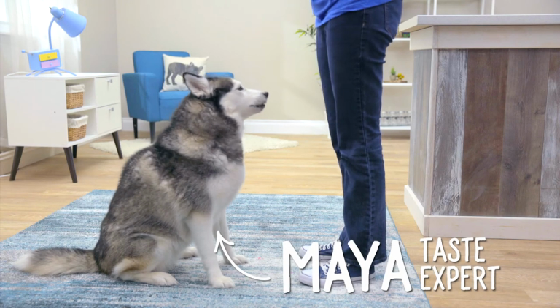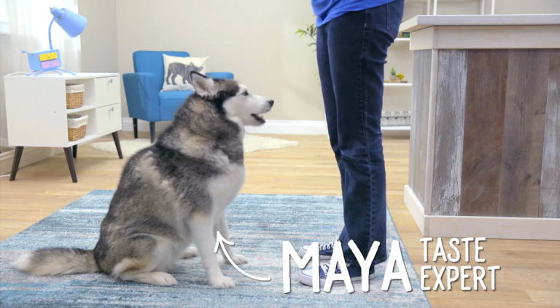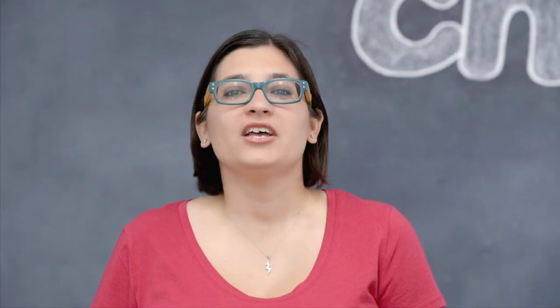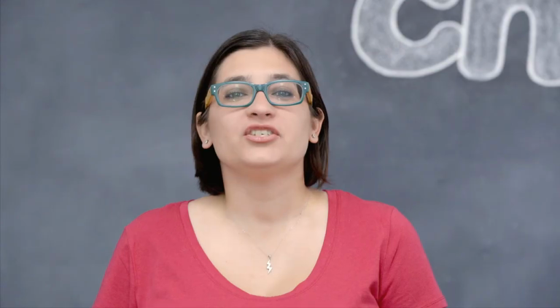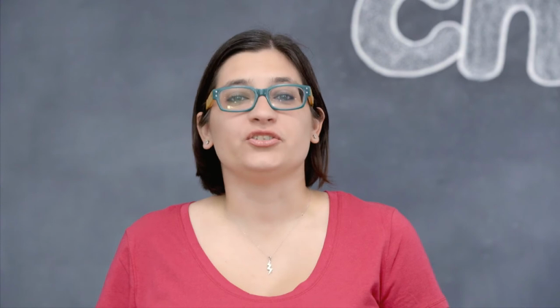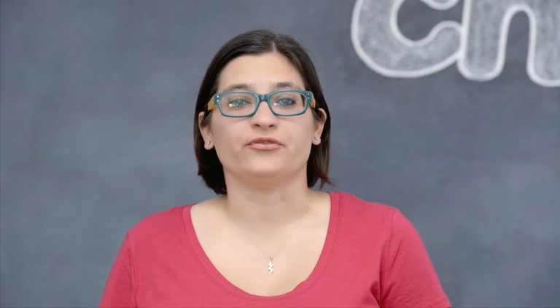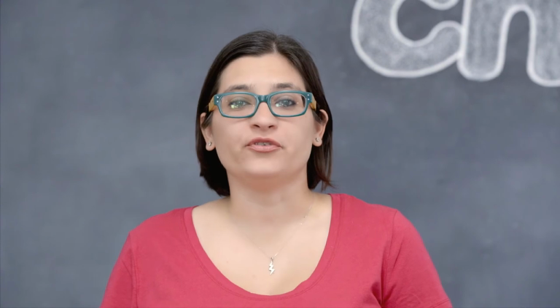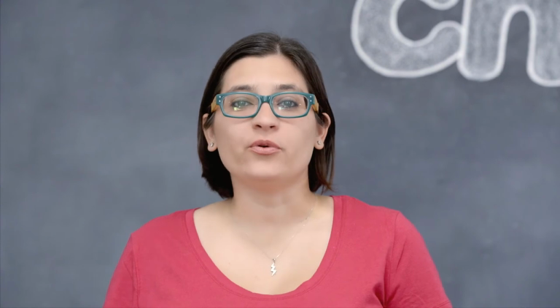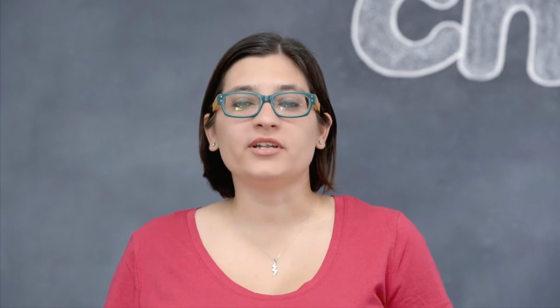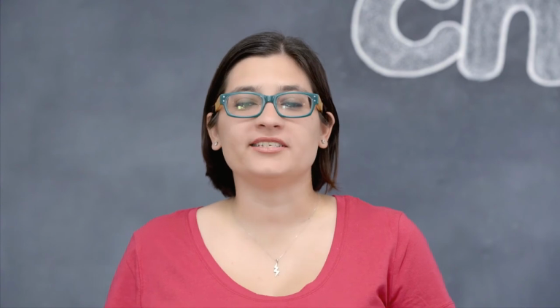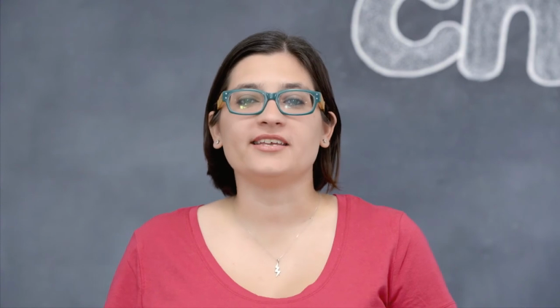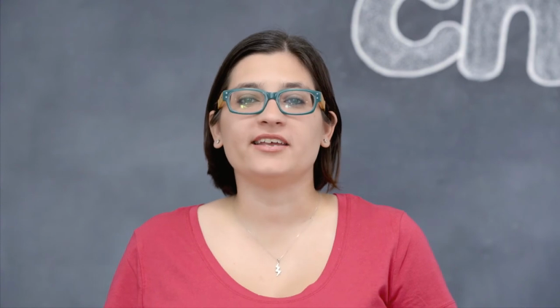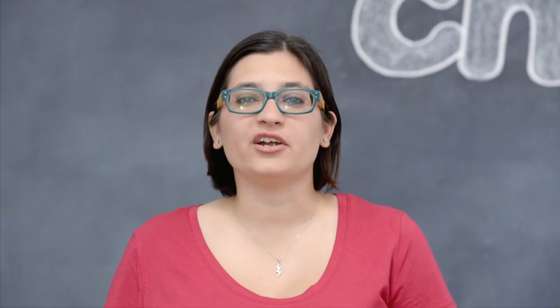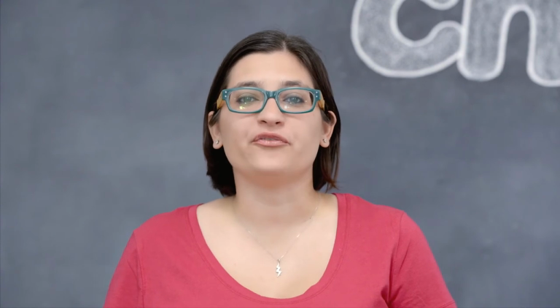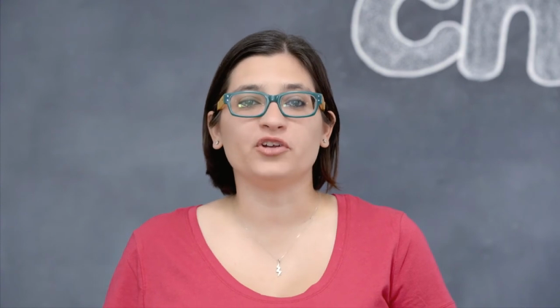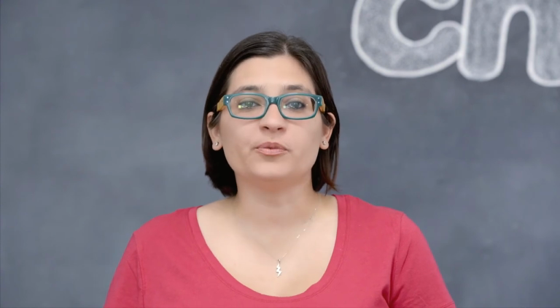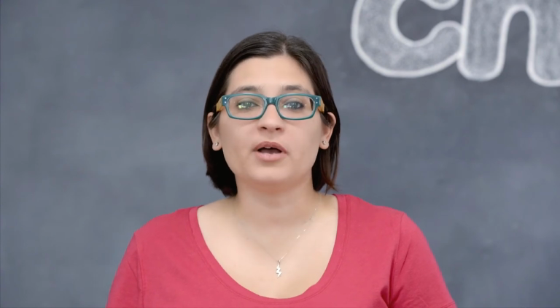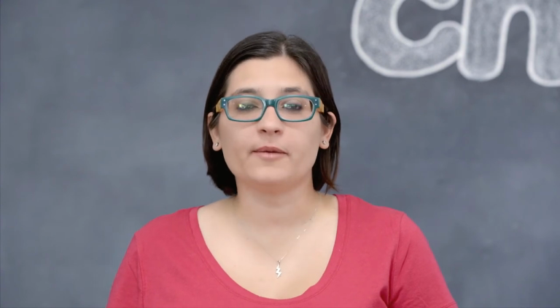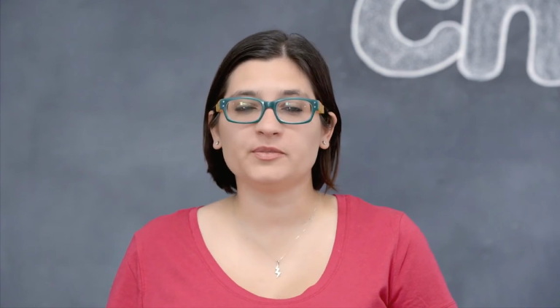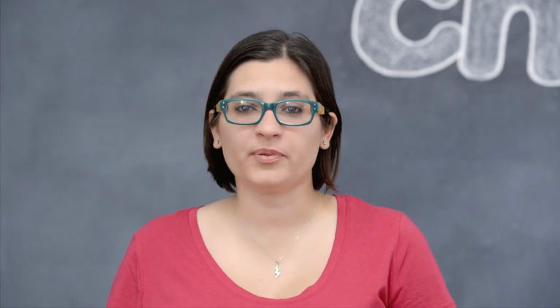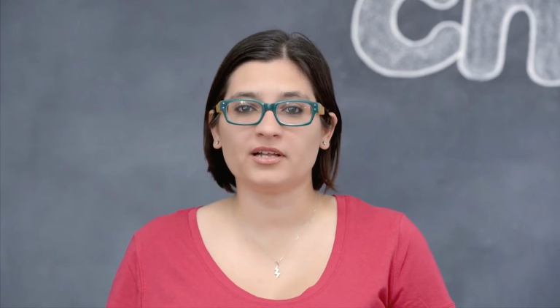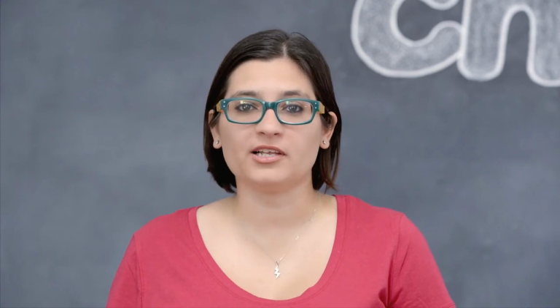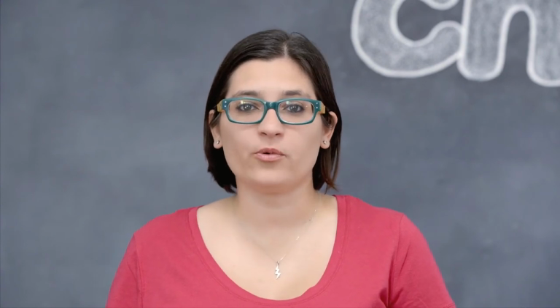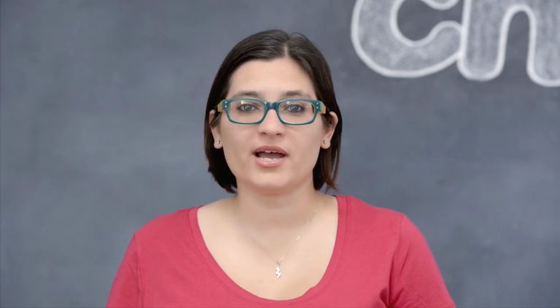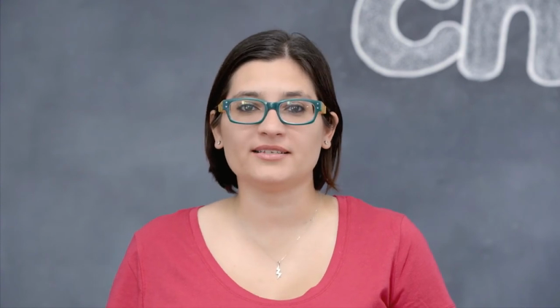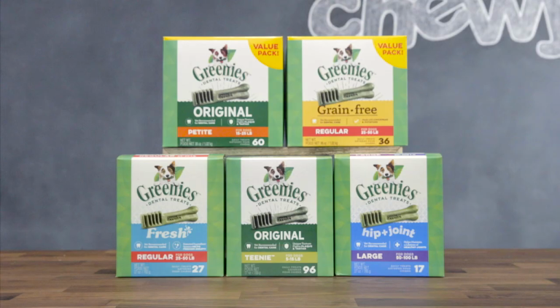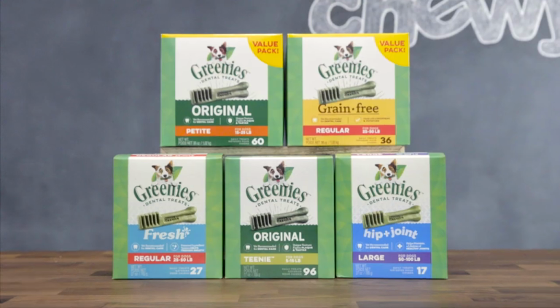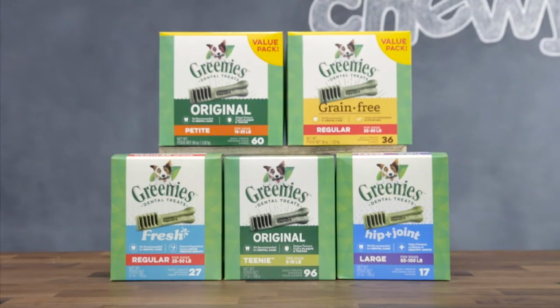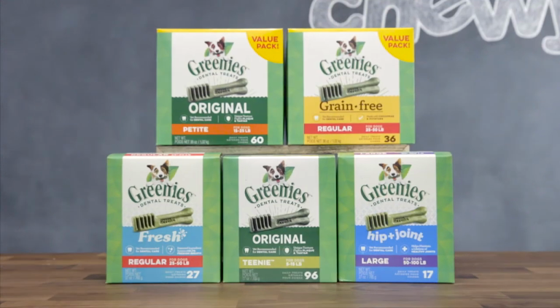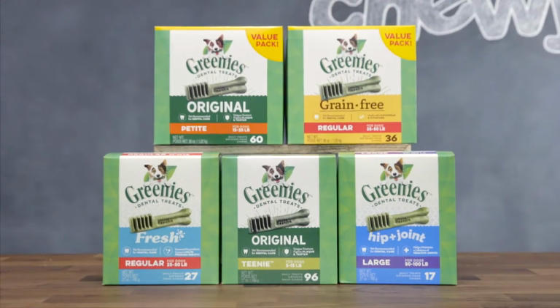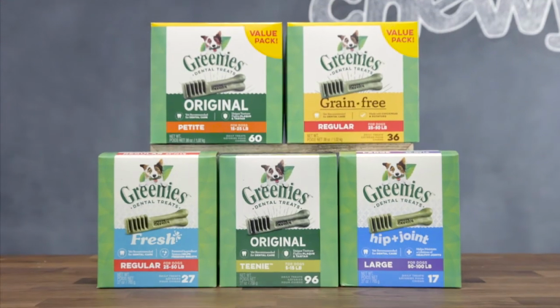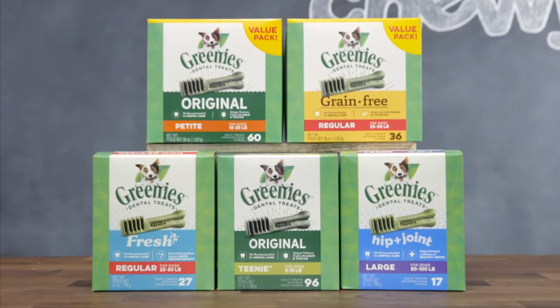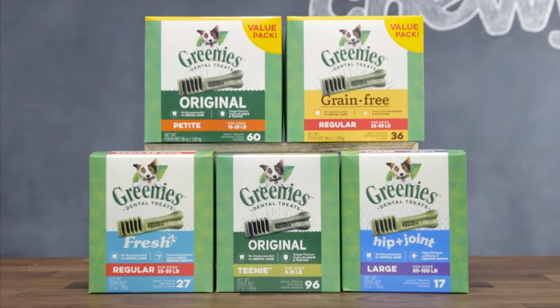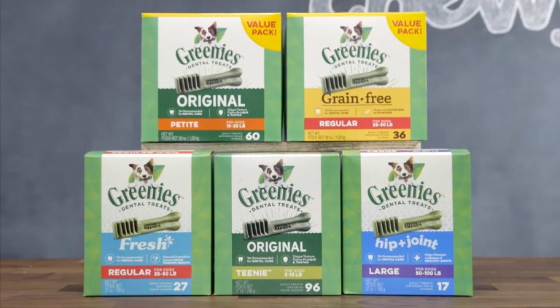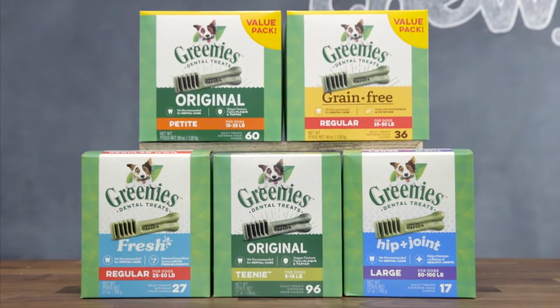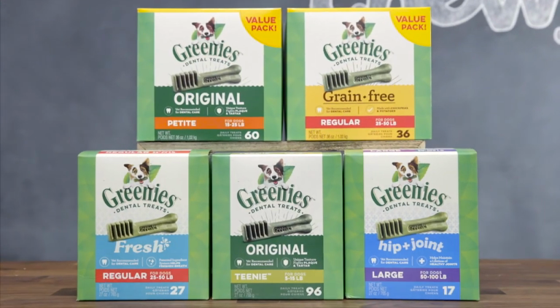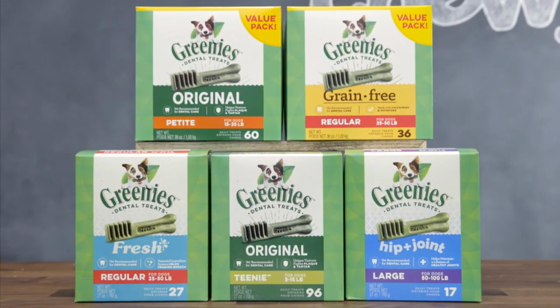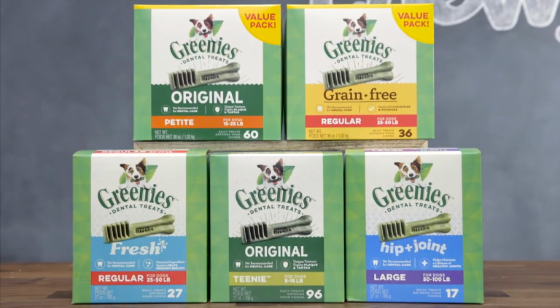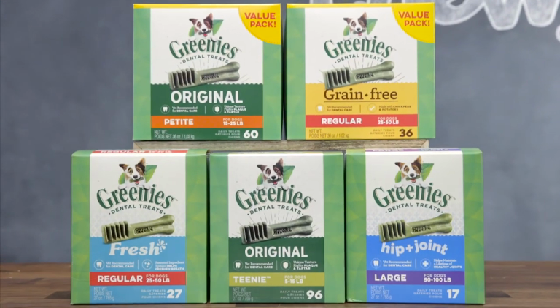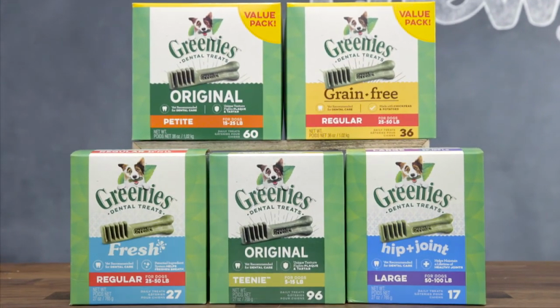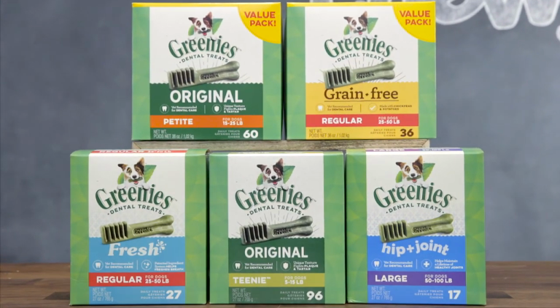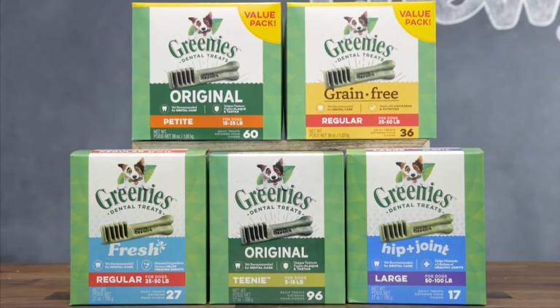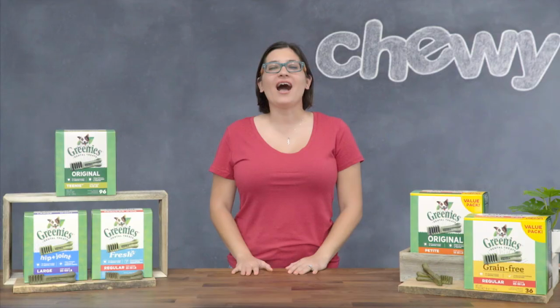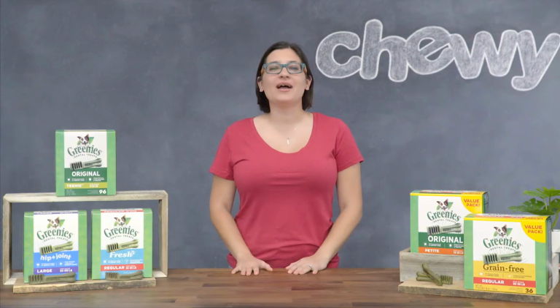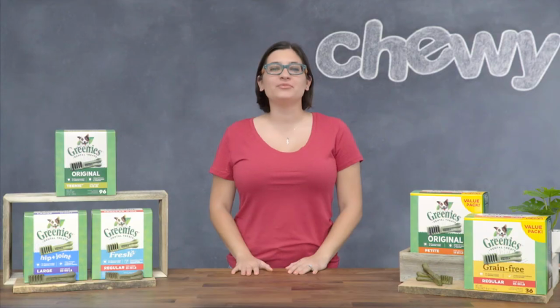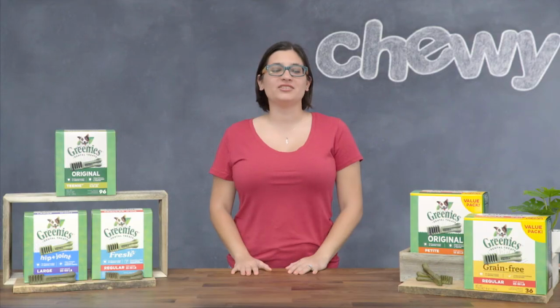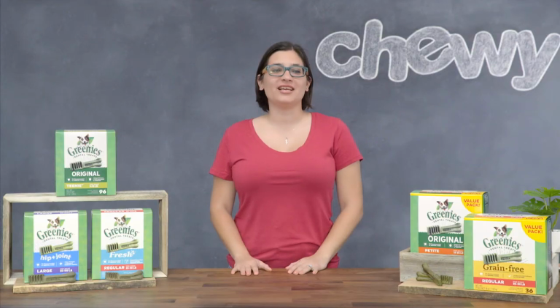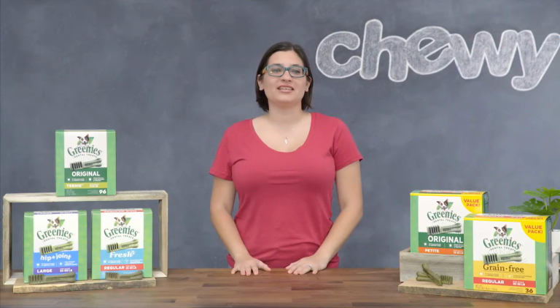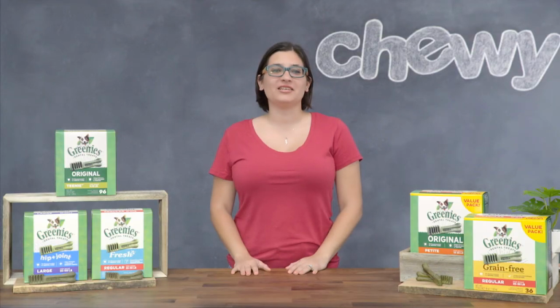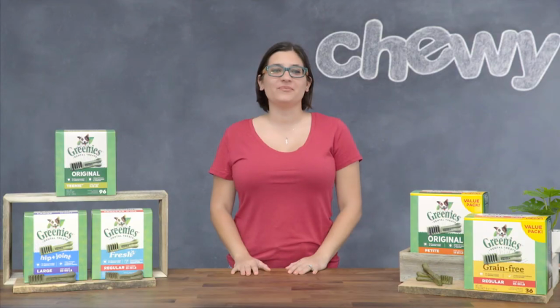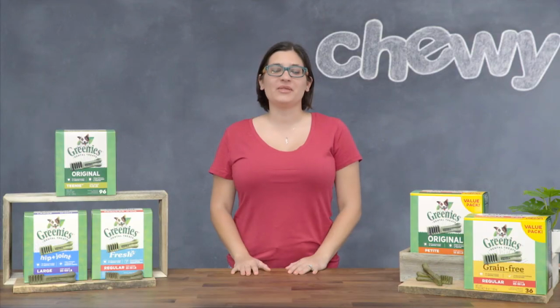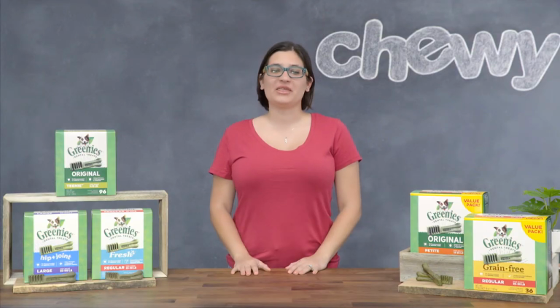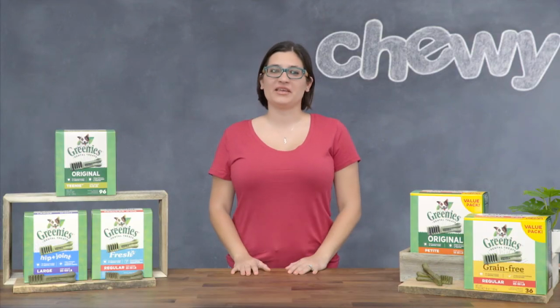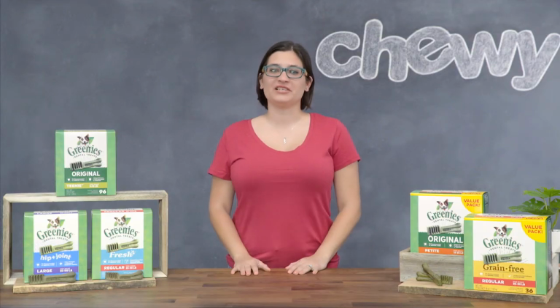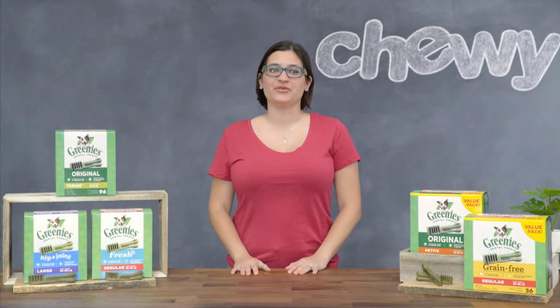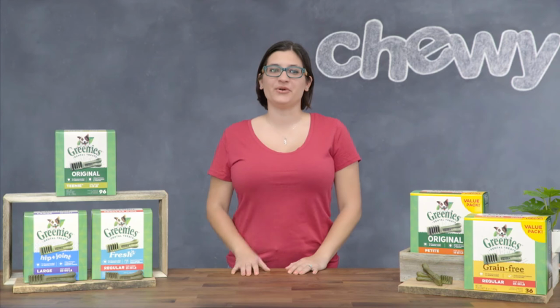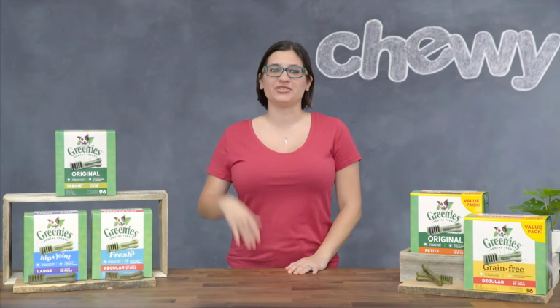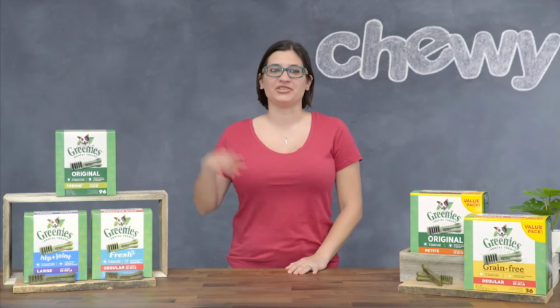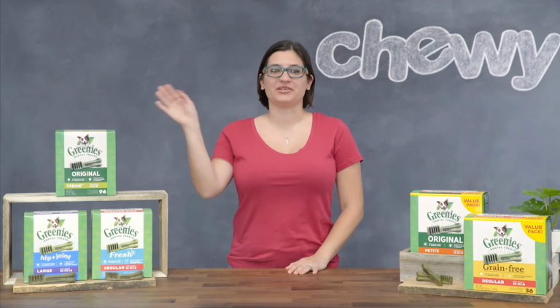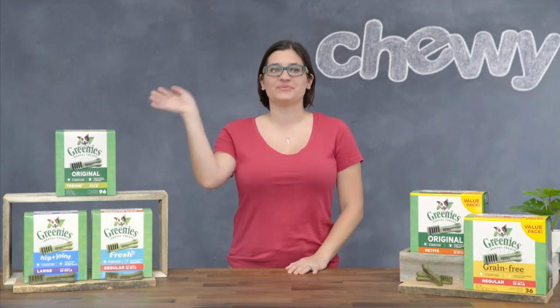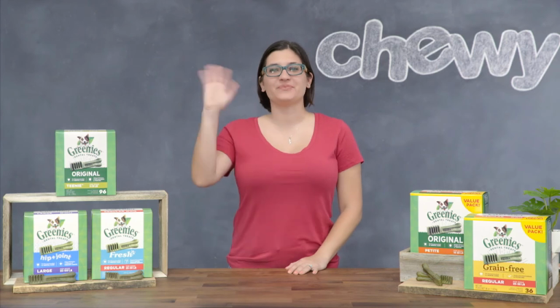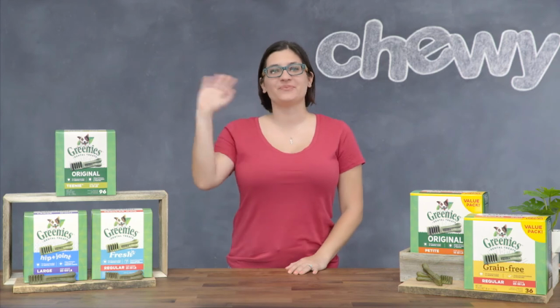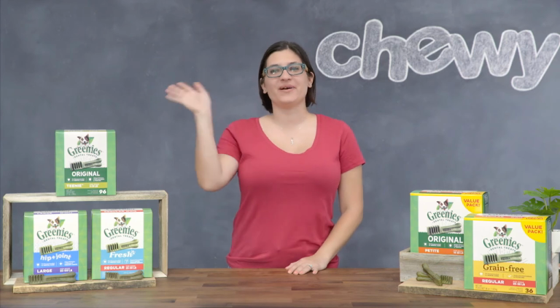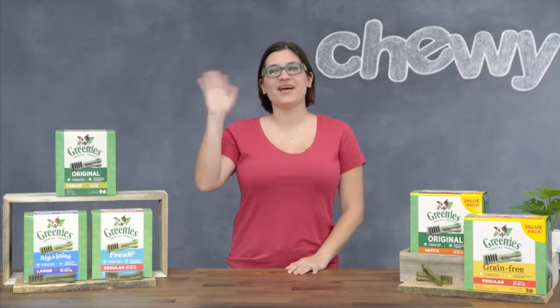So if you want to take care of your pup's pearly whites, get Greenies. I'm Janelli, thanks for watching. Bye.